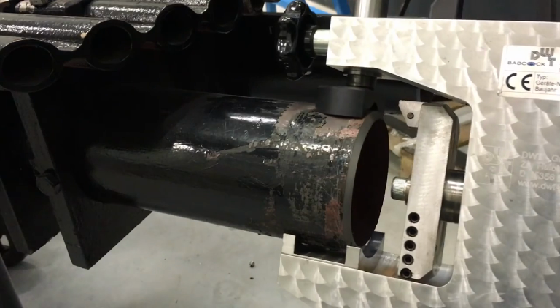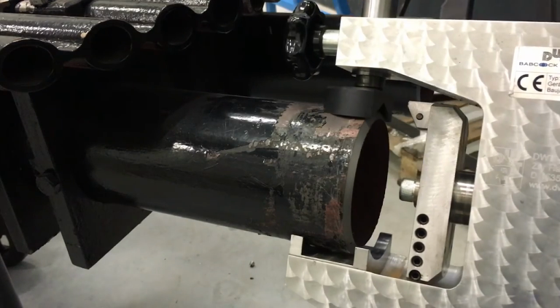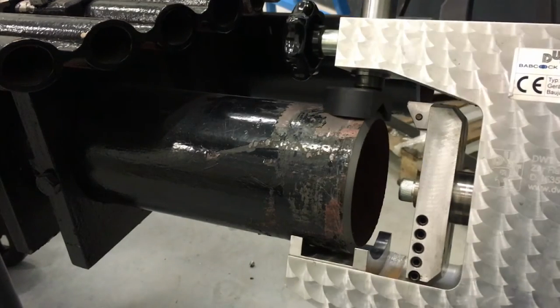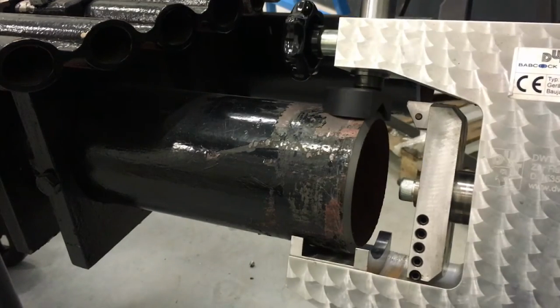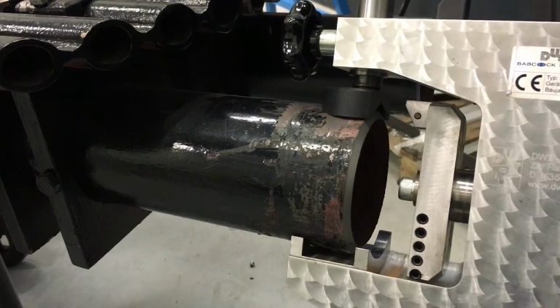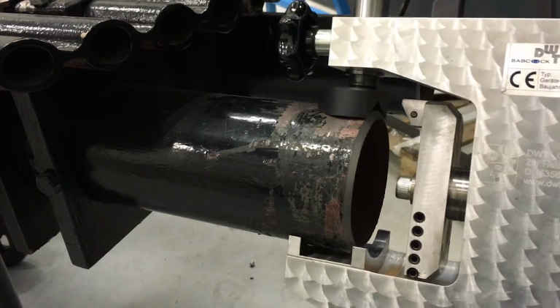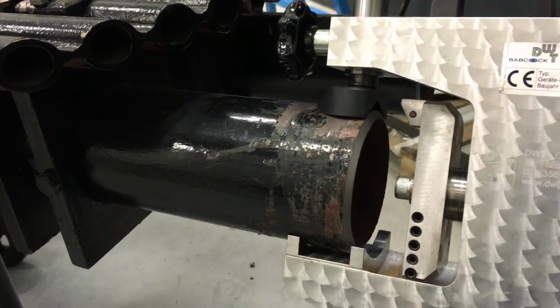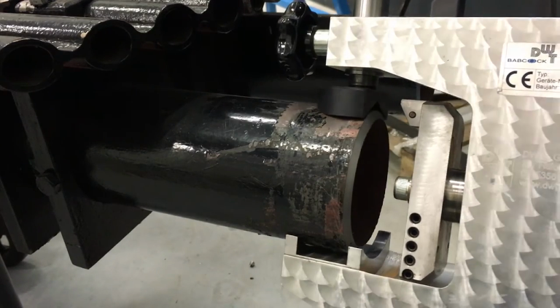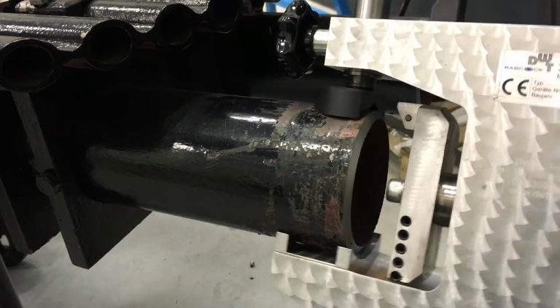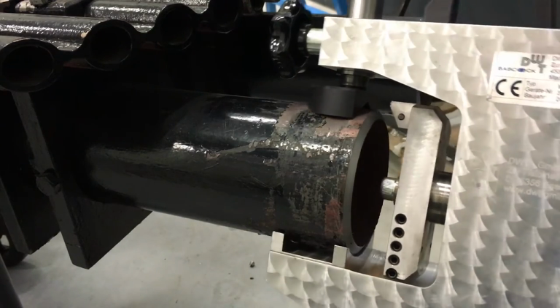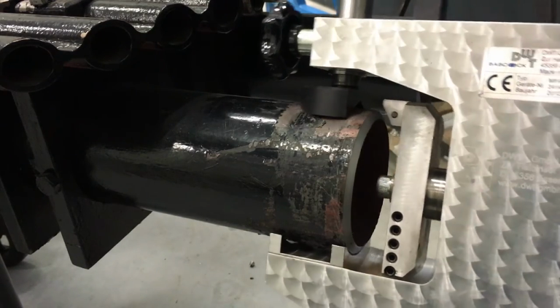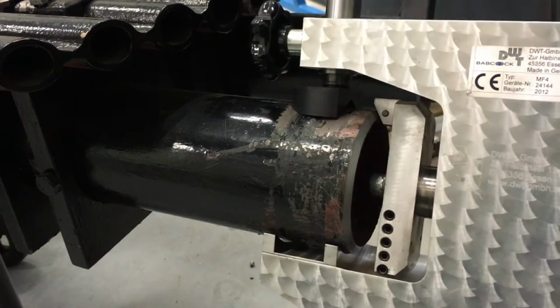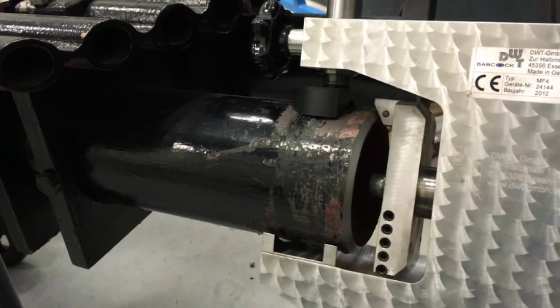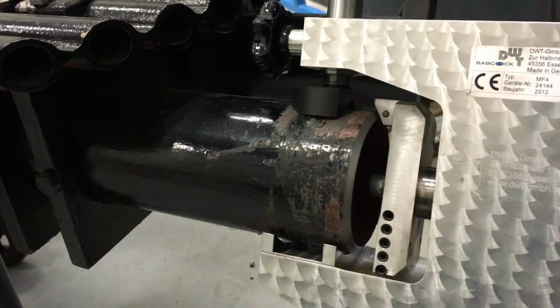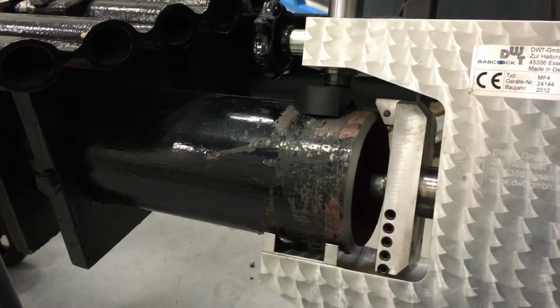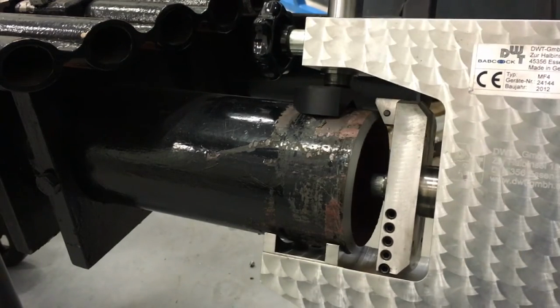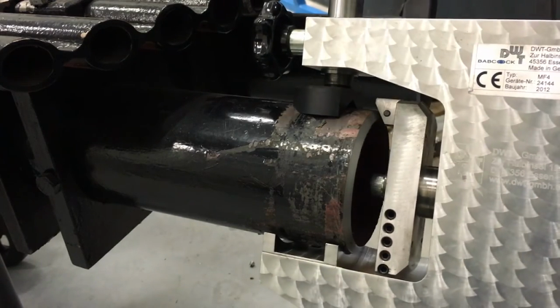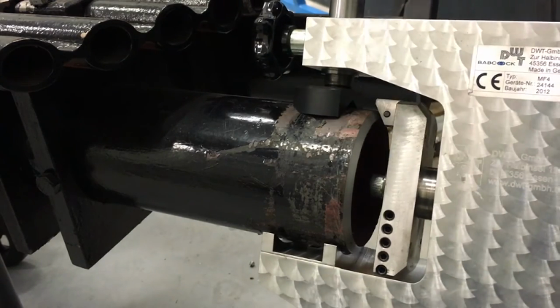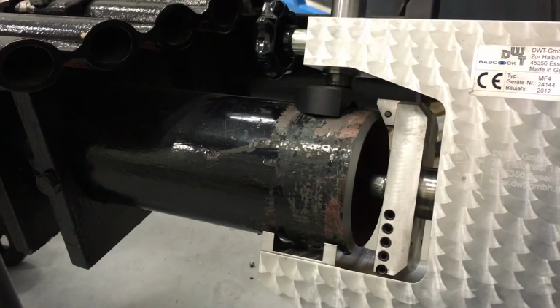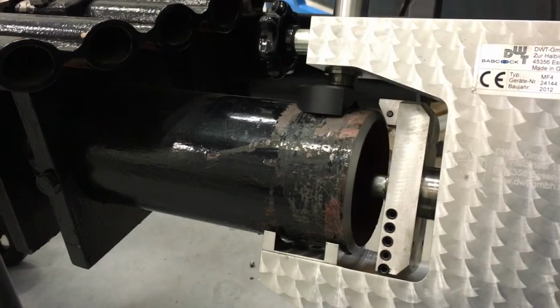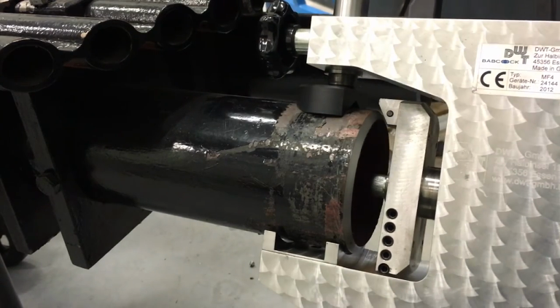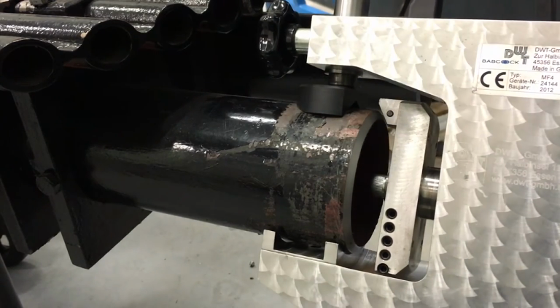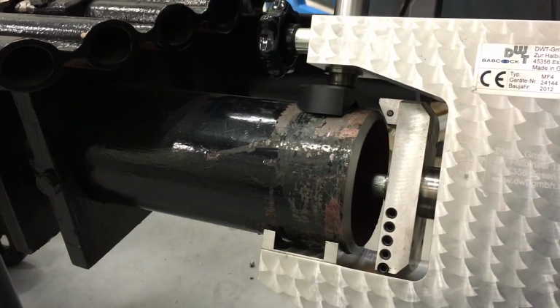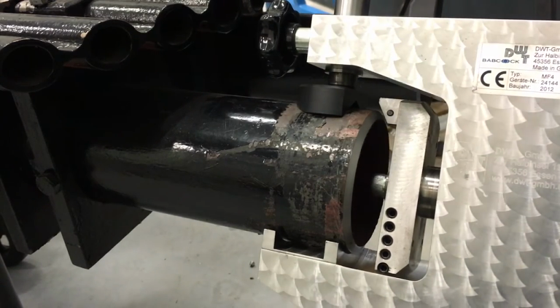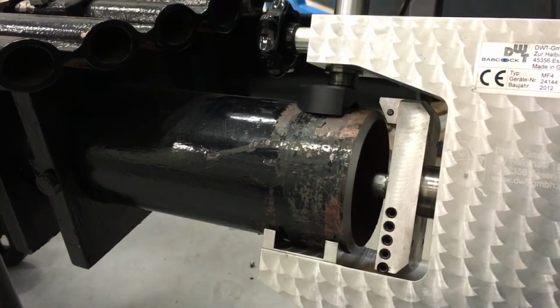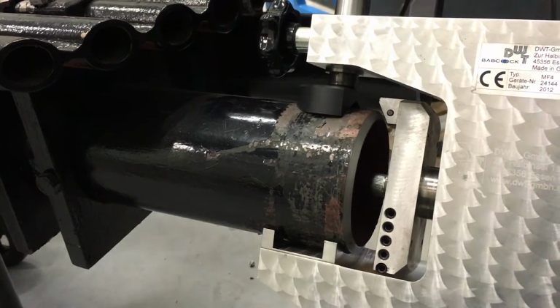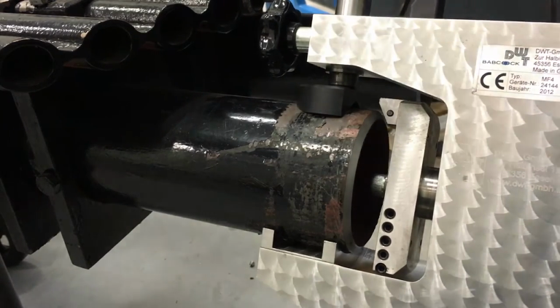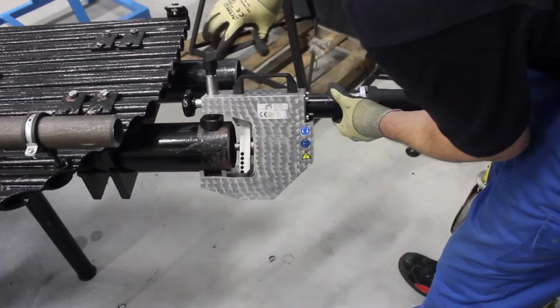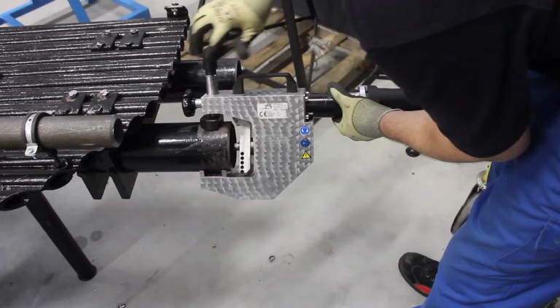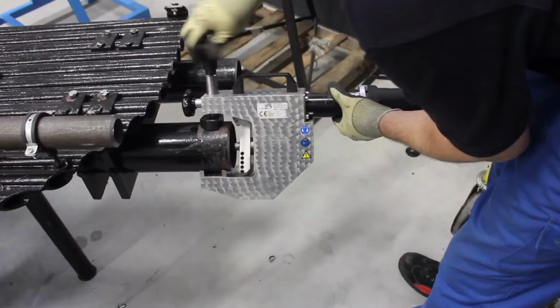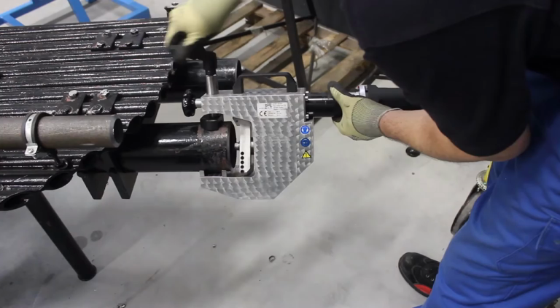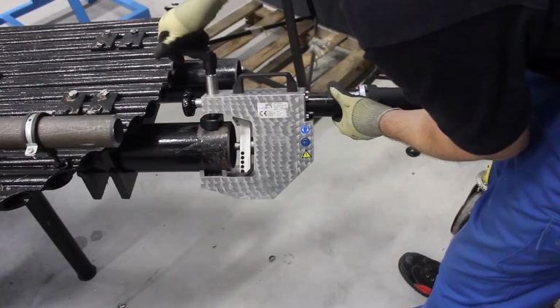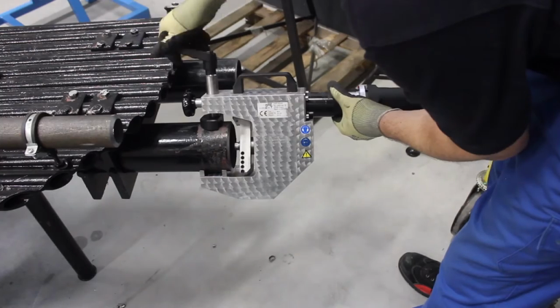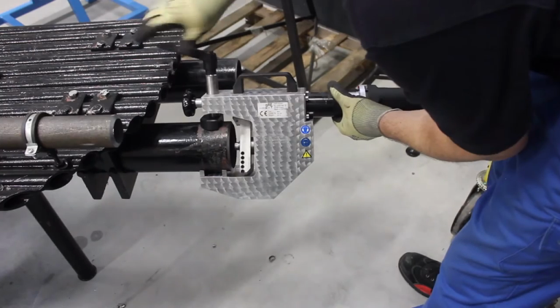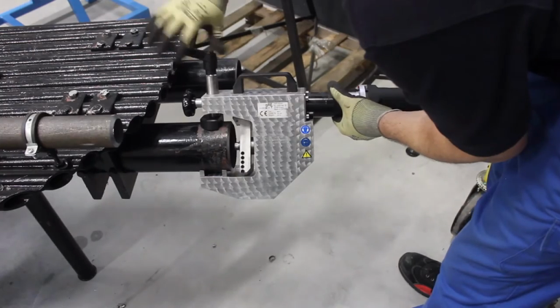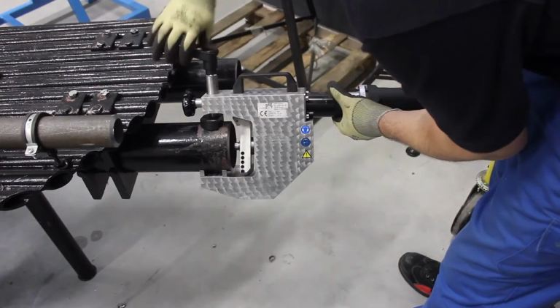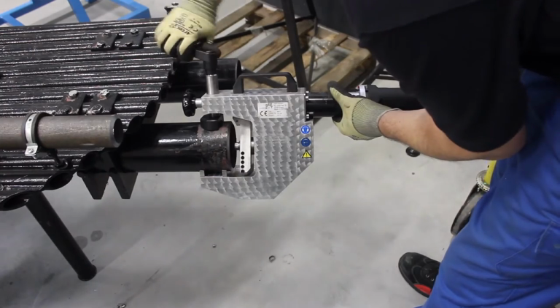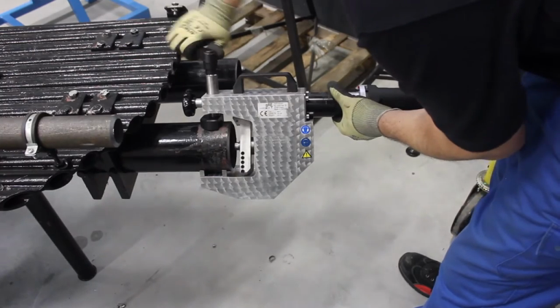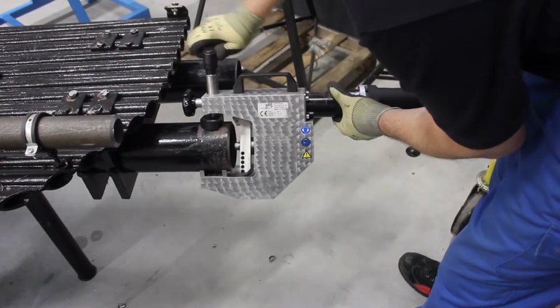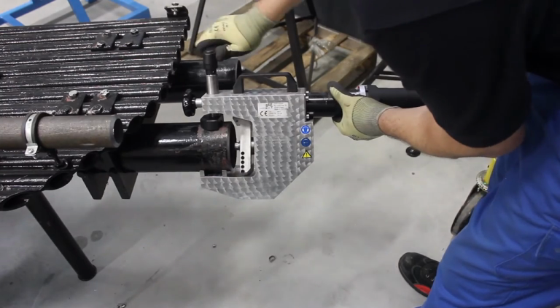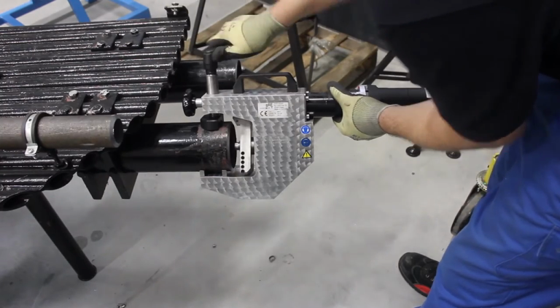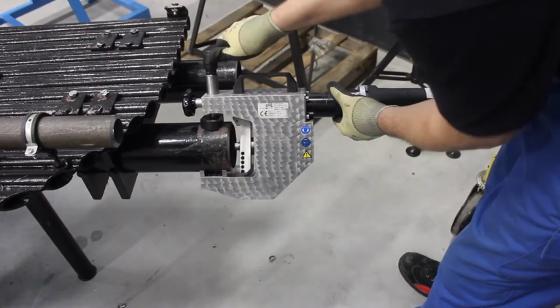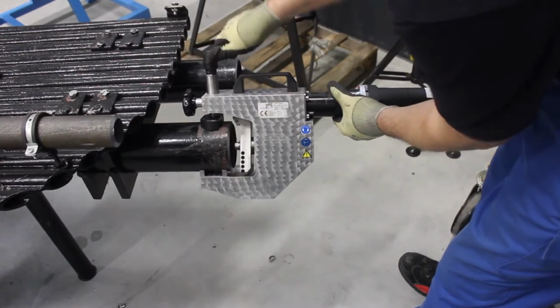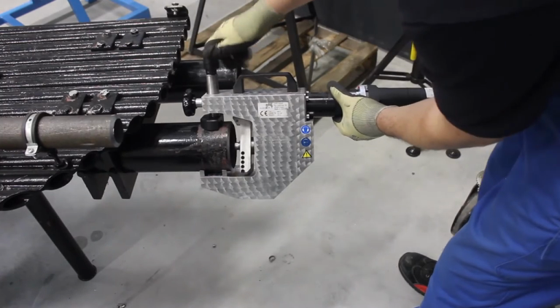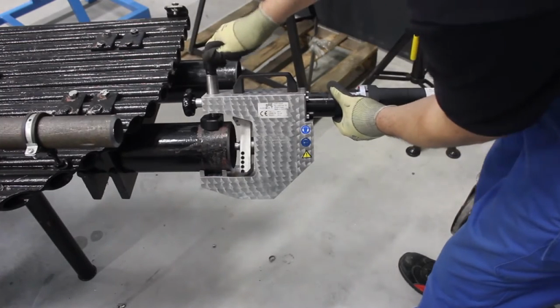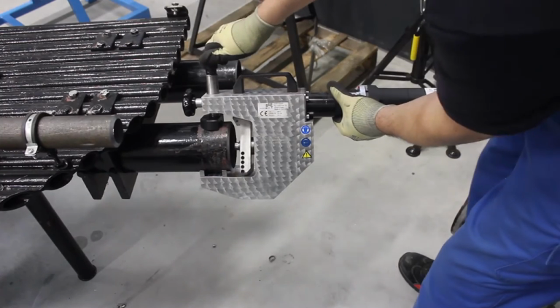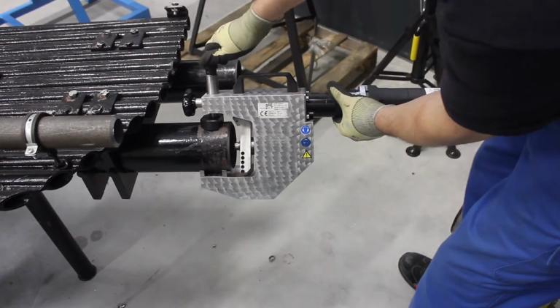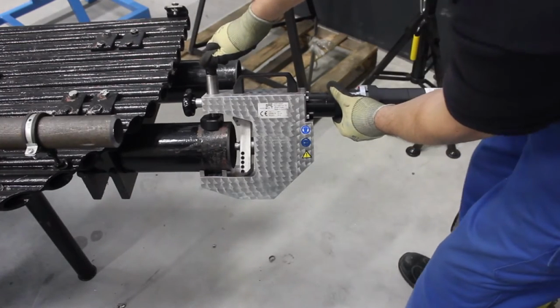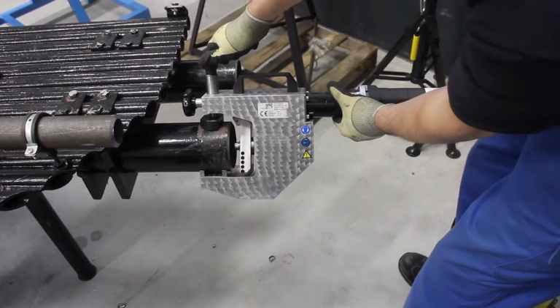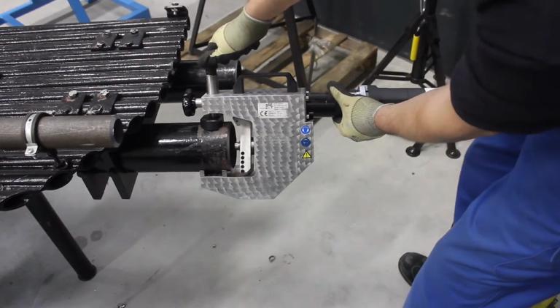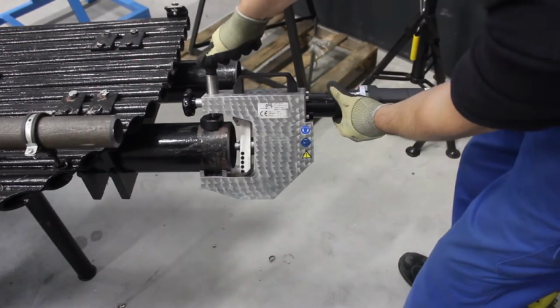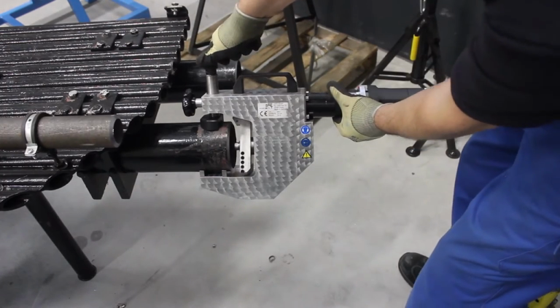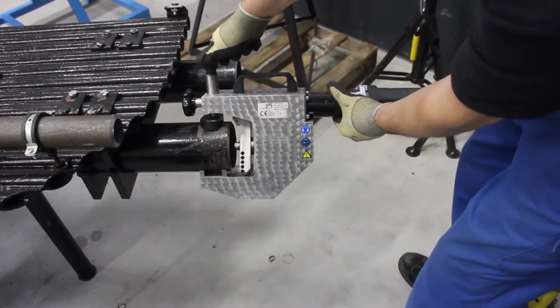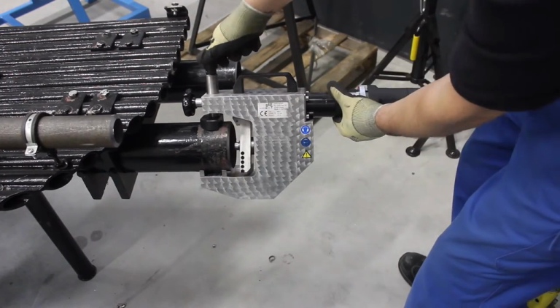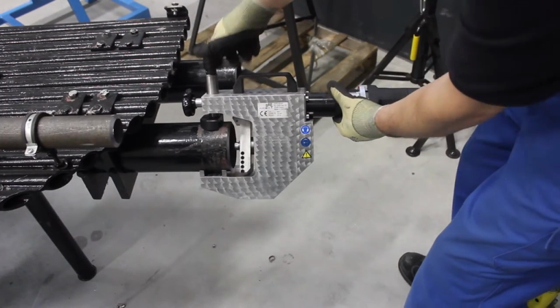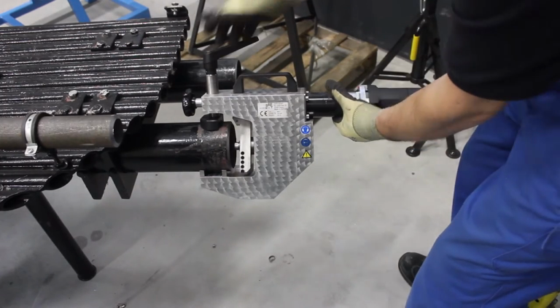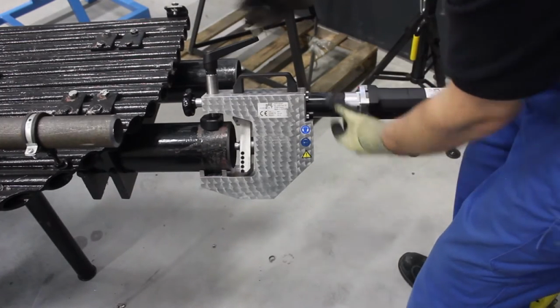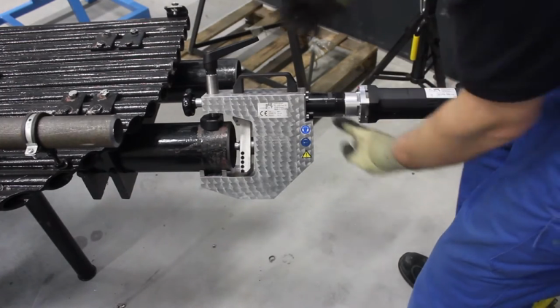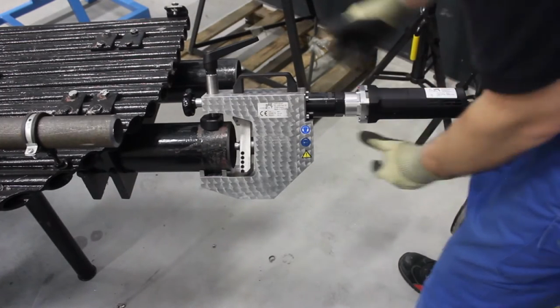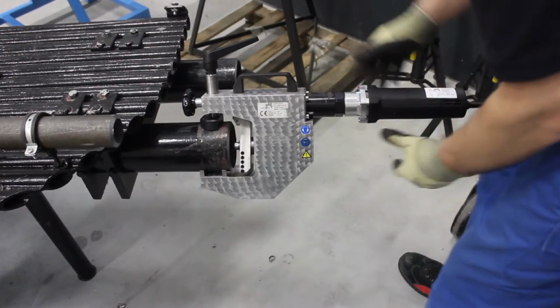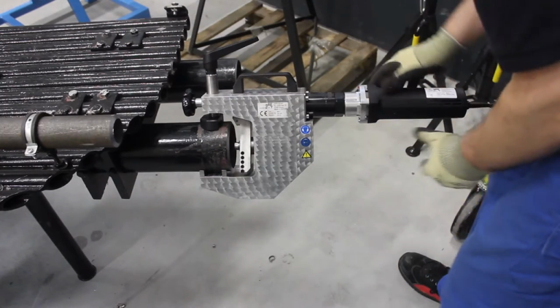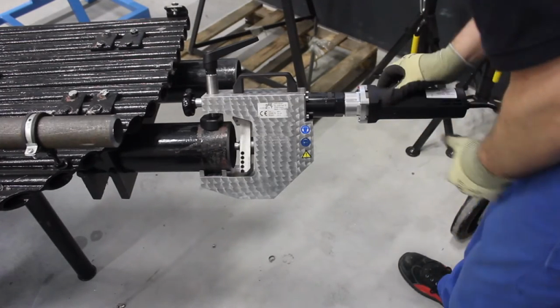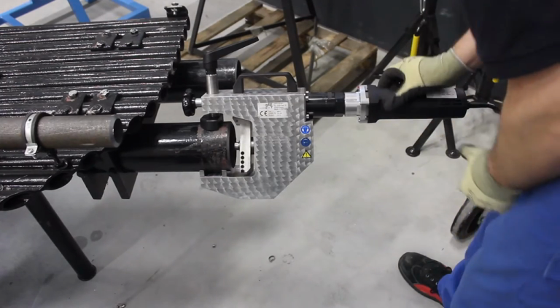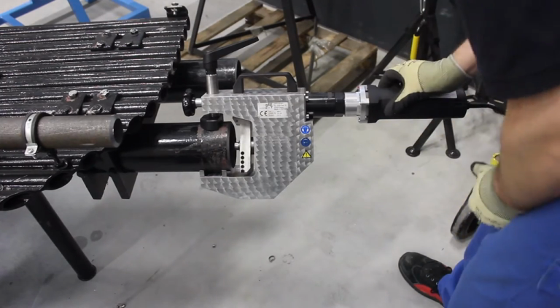This is a very important step. The final step is to take off the key and finish the final step.